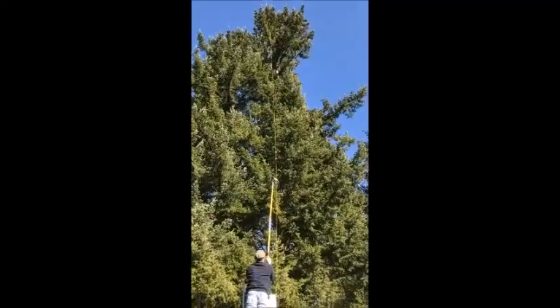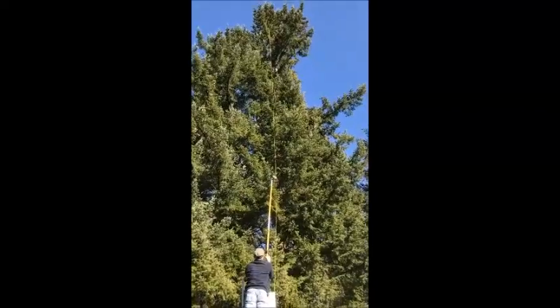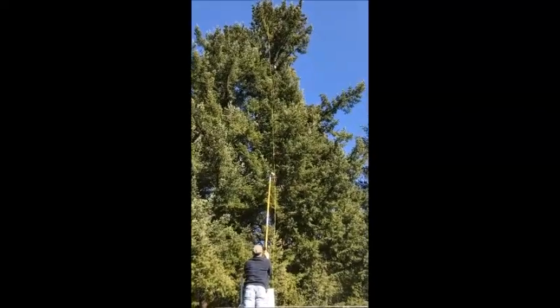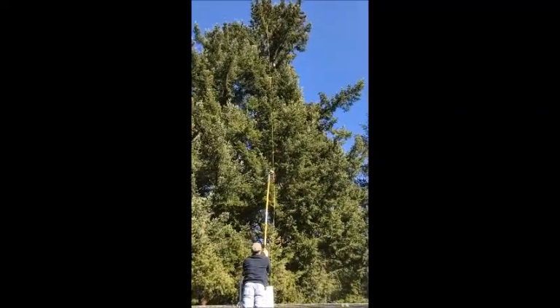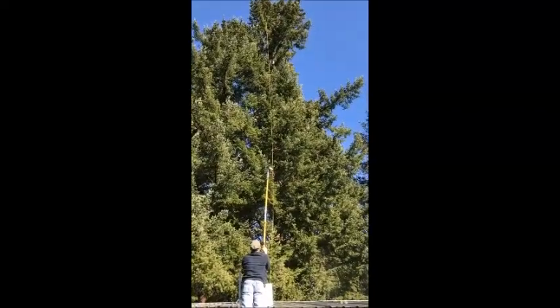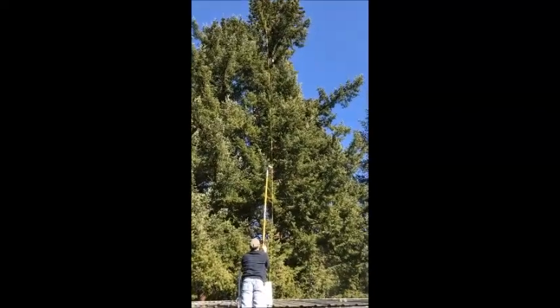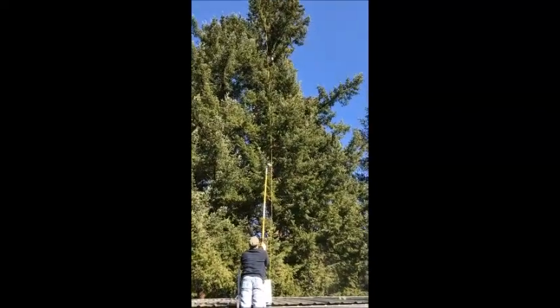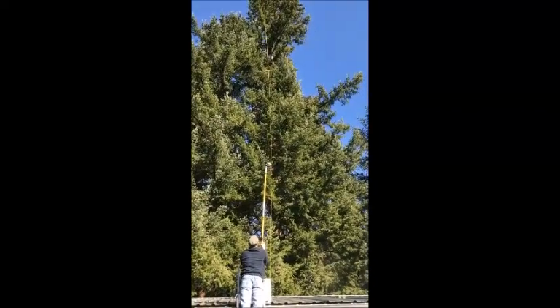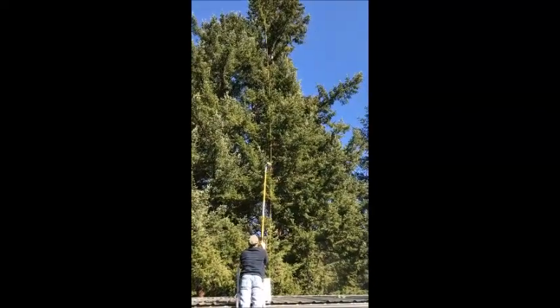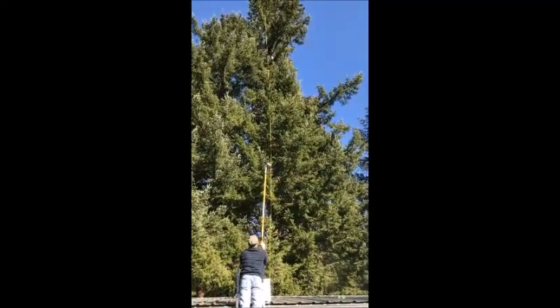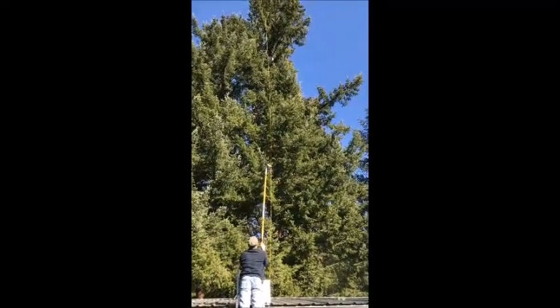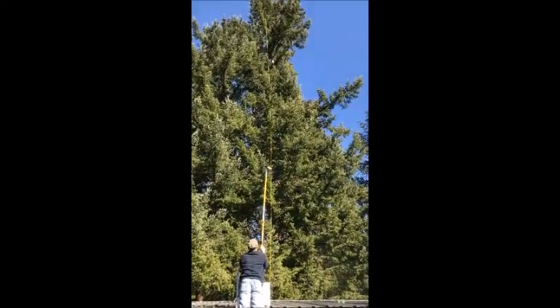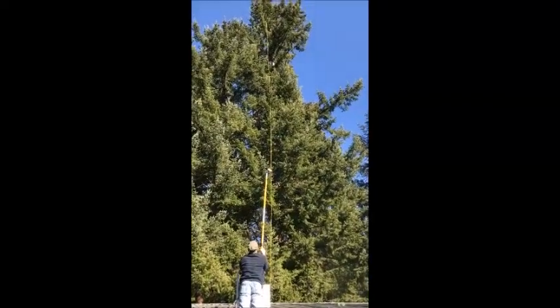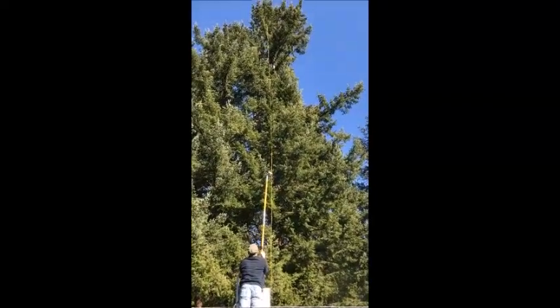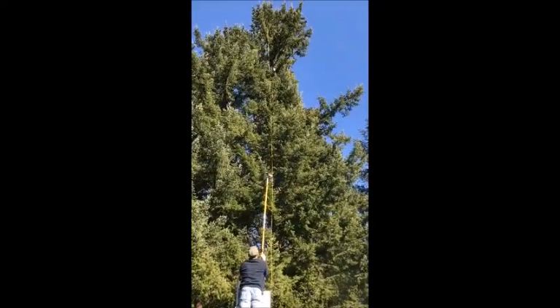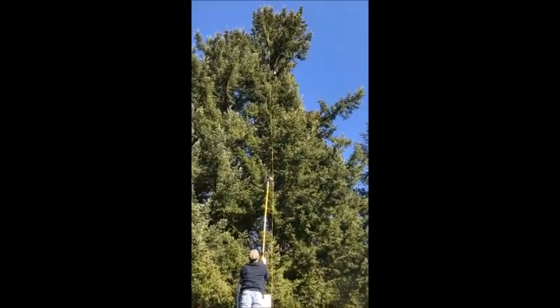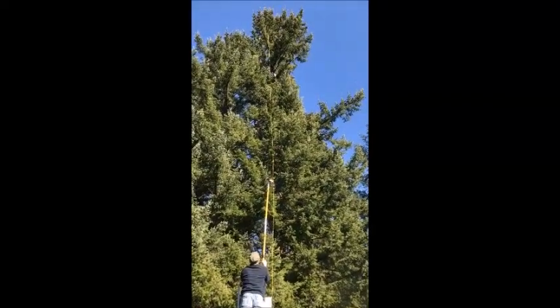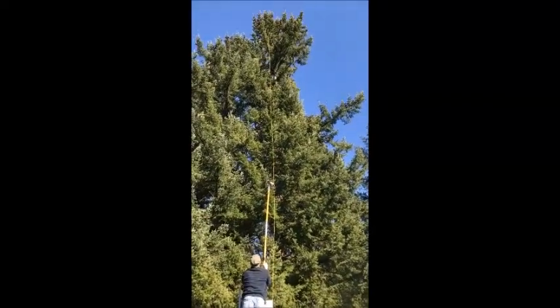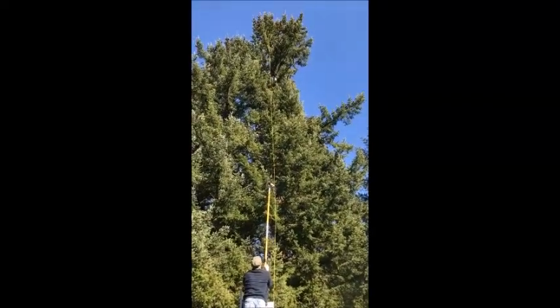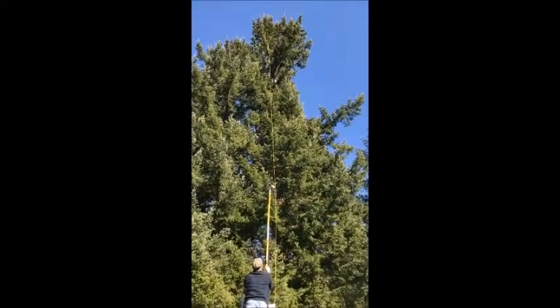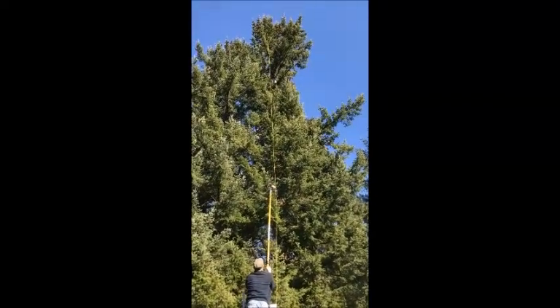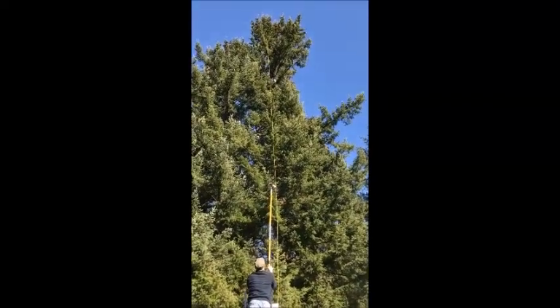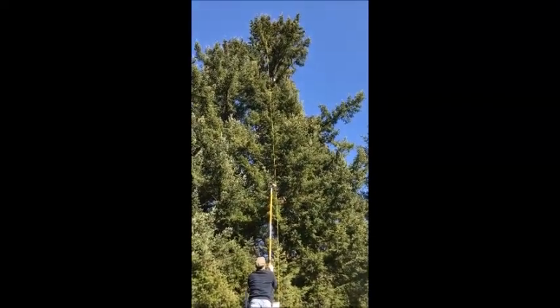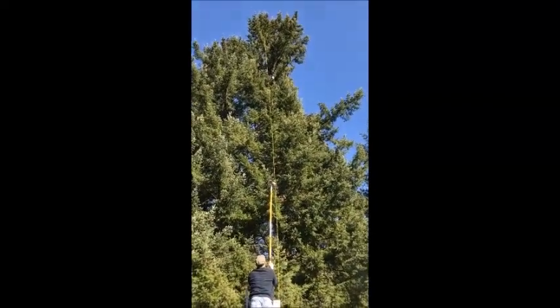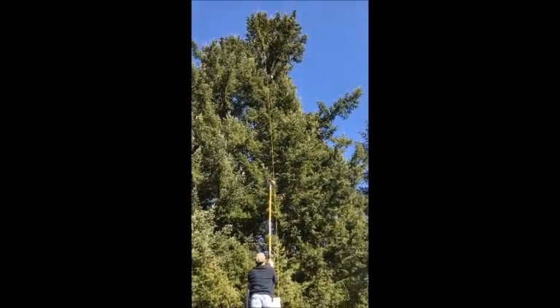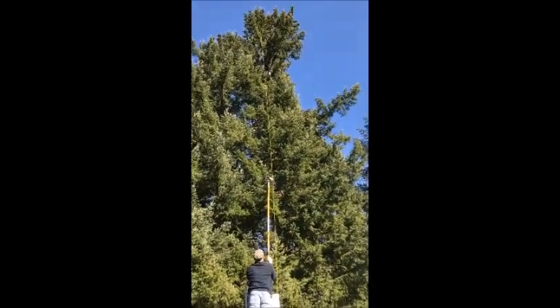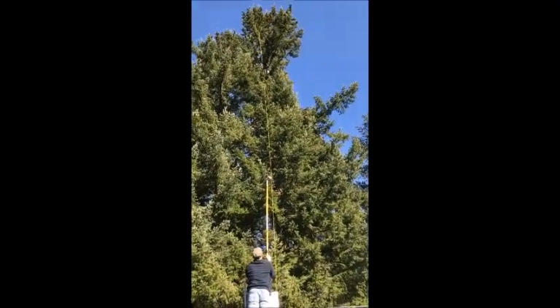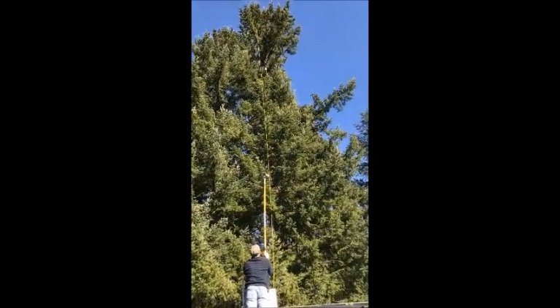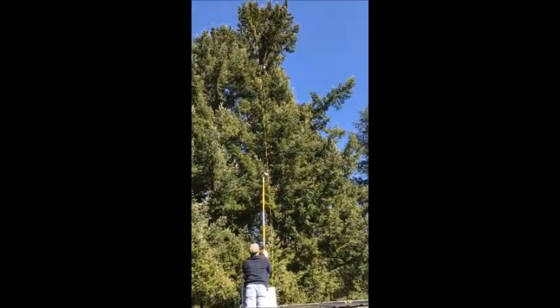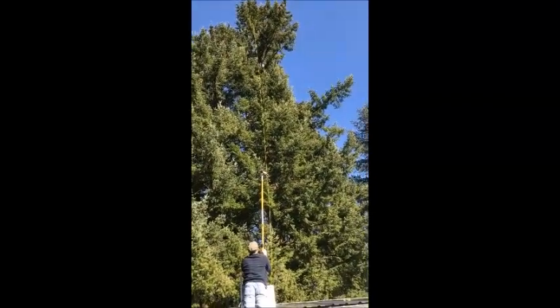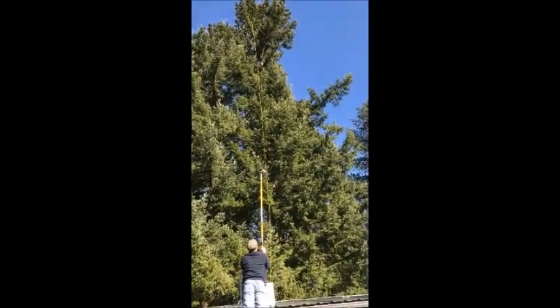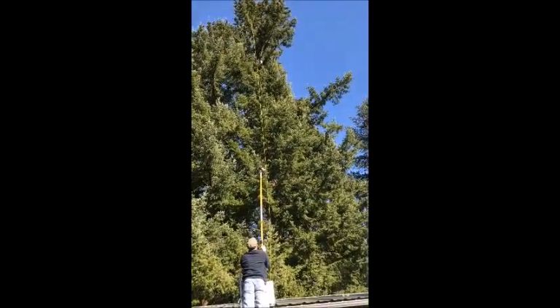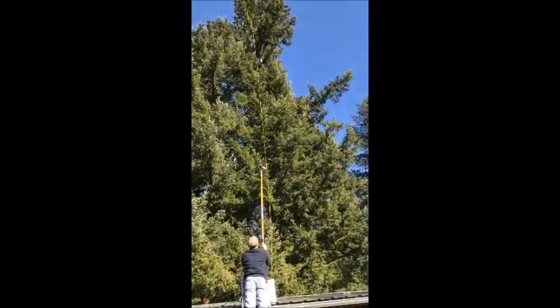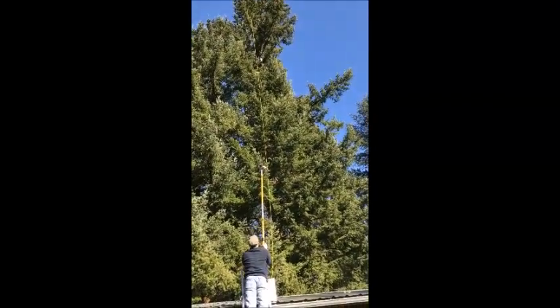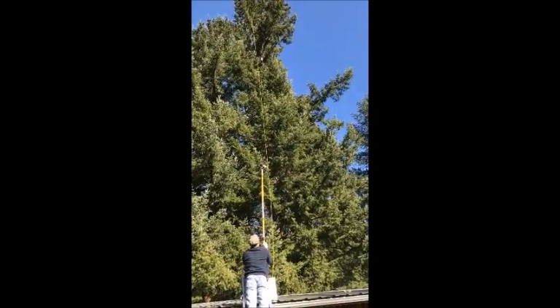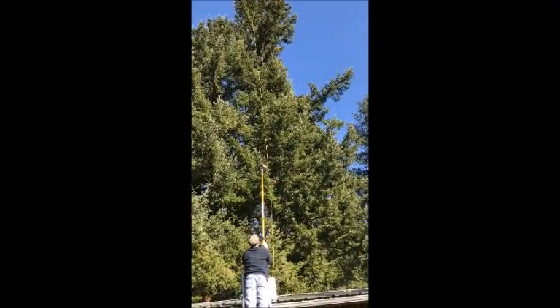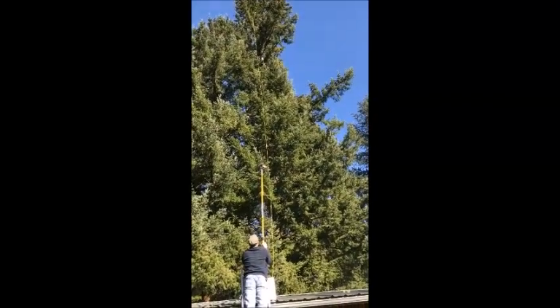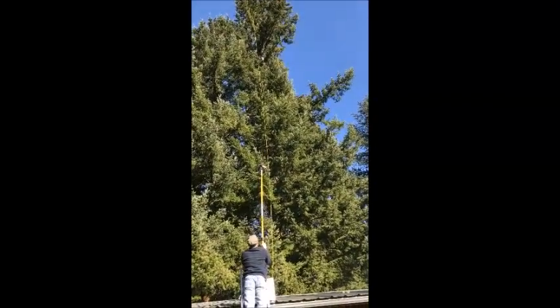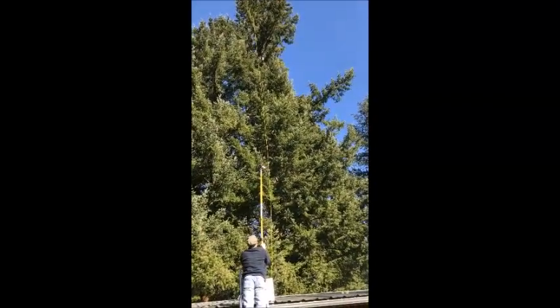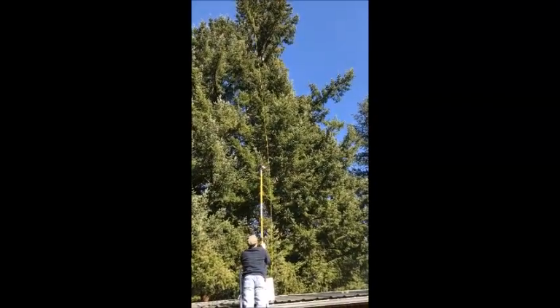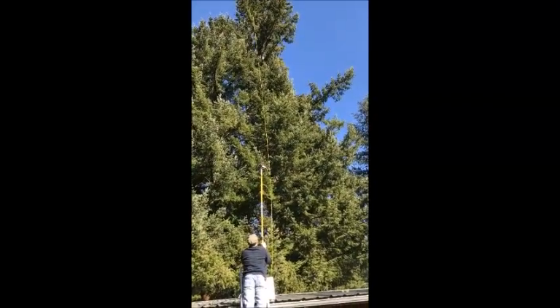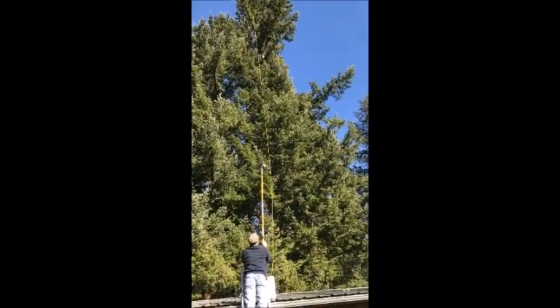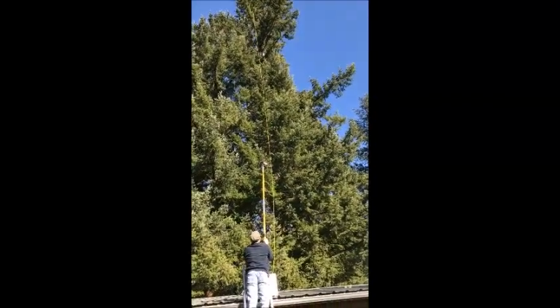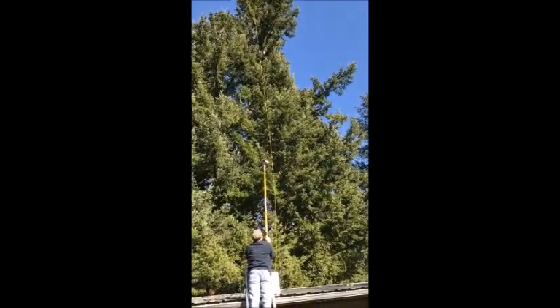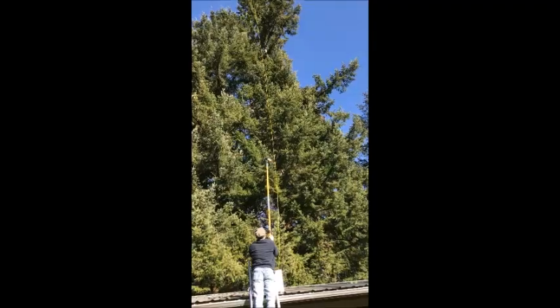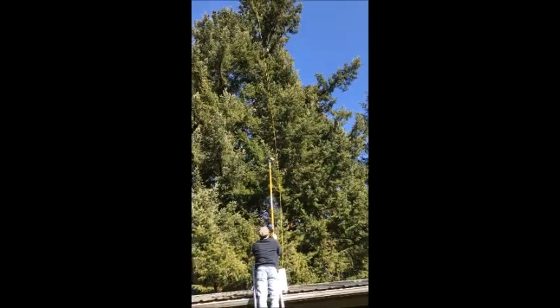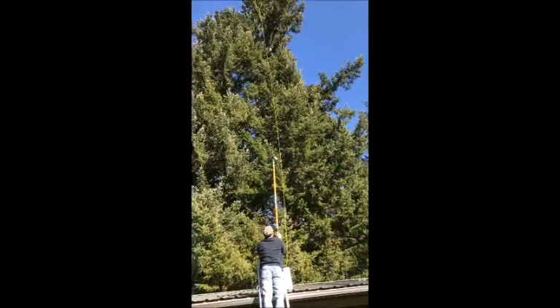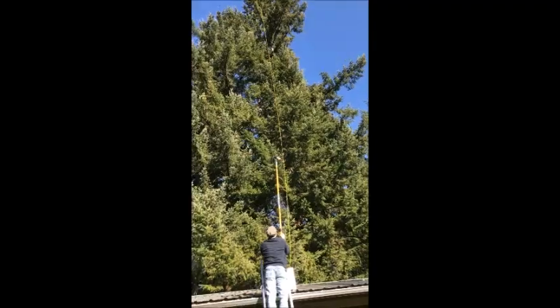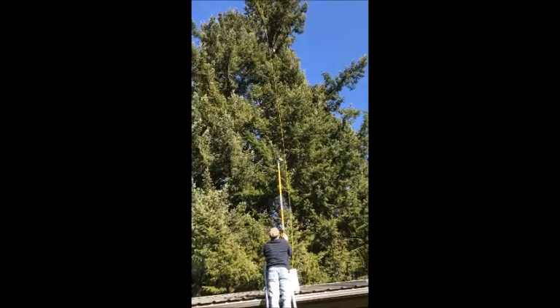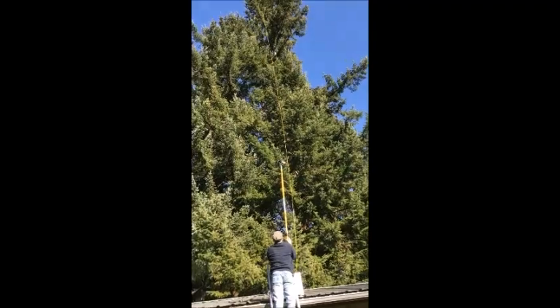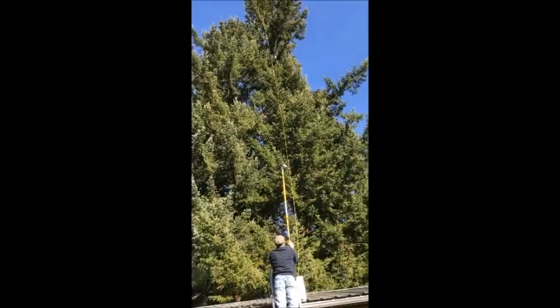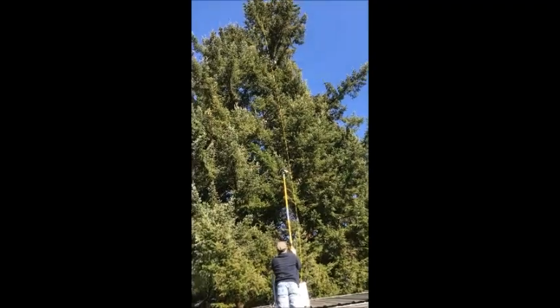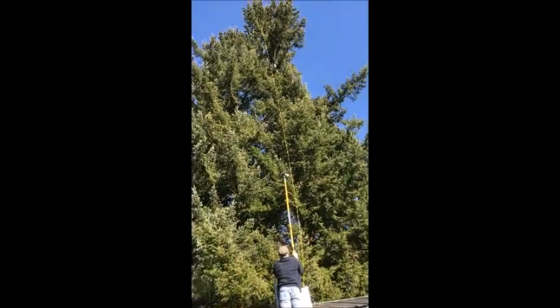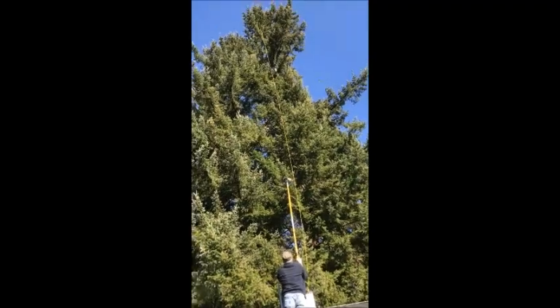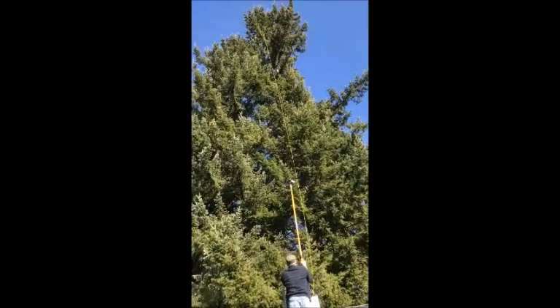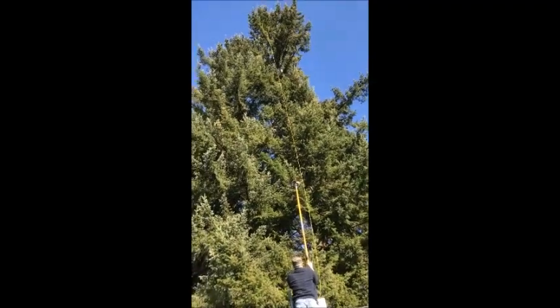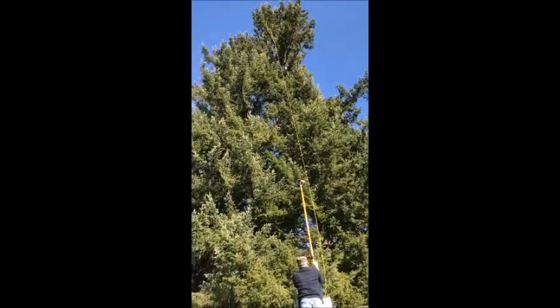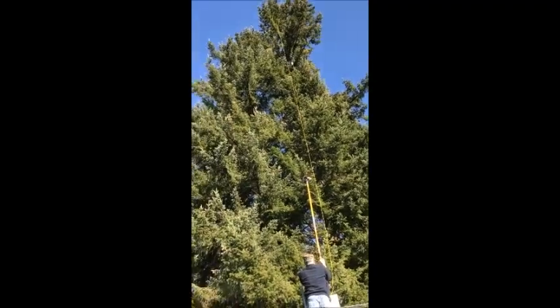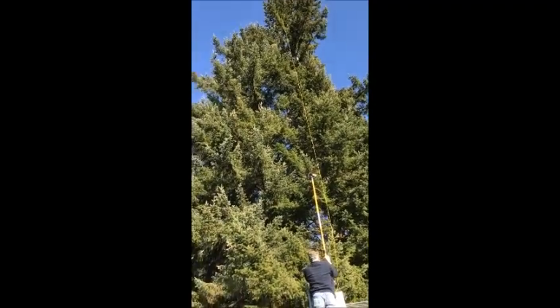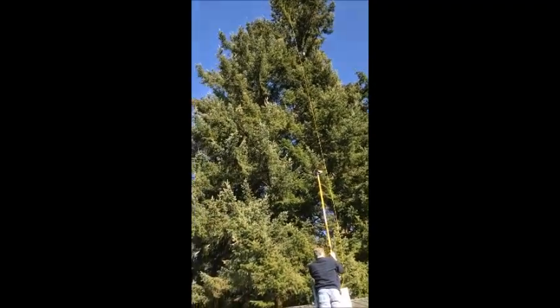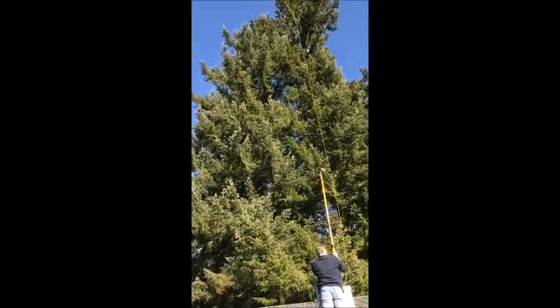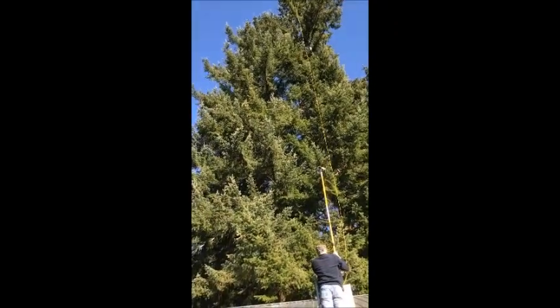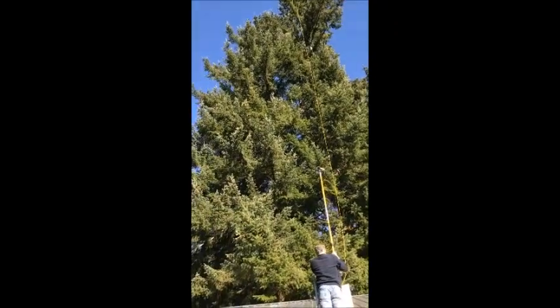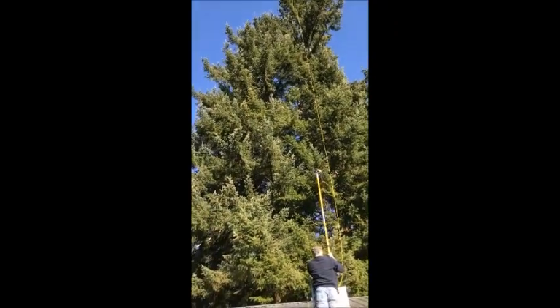It's just on the branches again. Did it hit the tree at all?